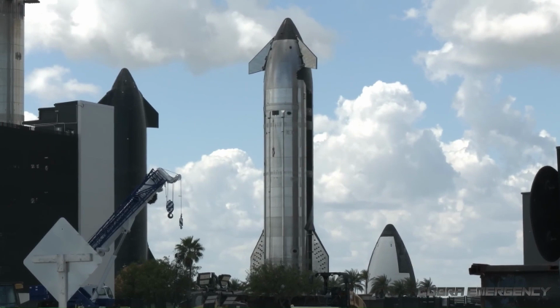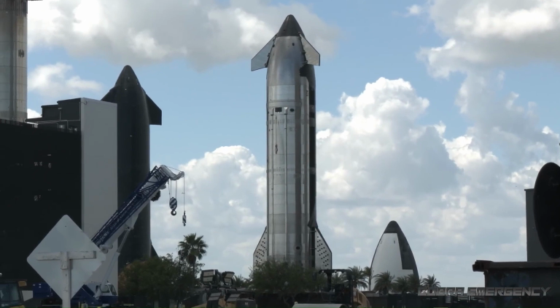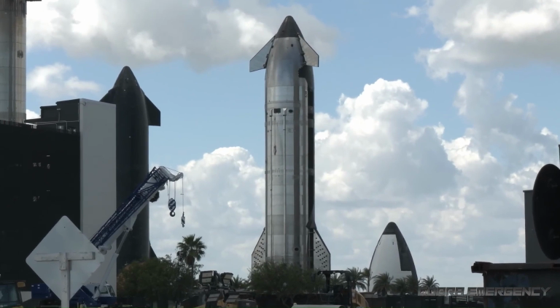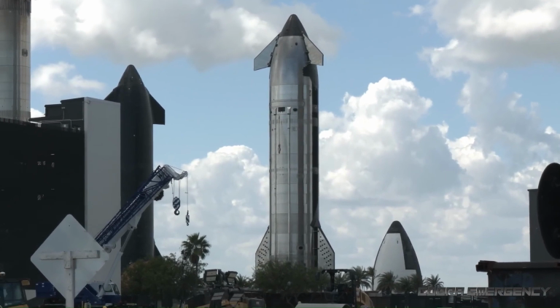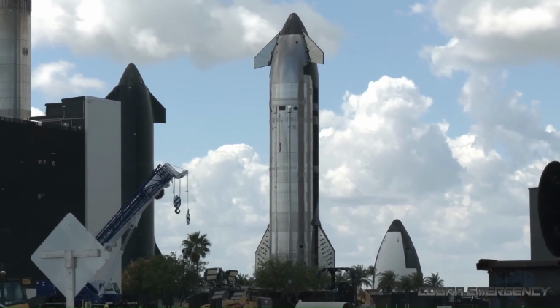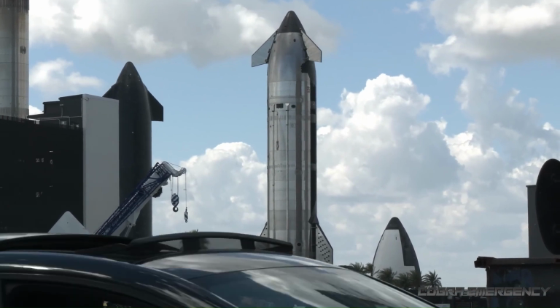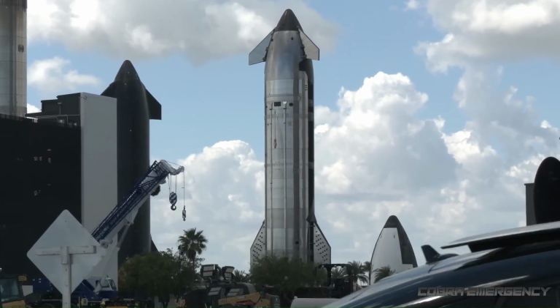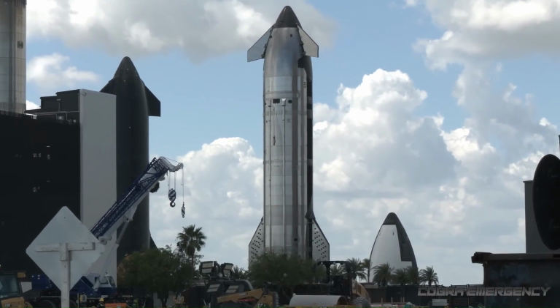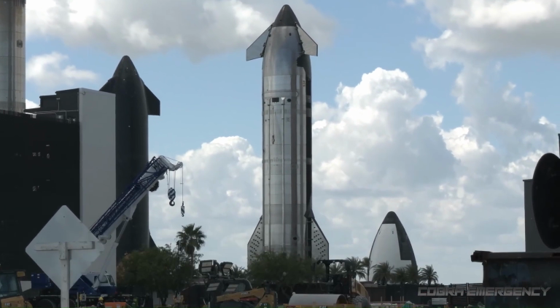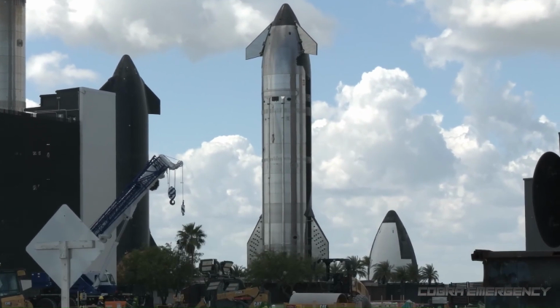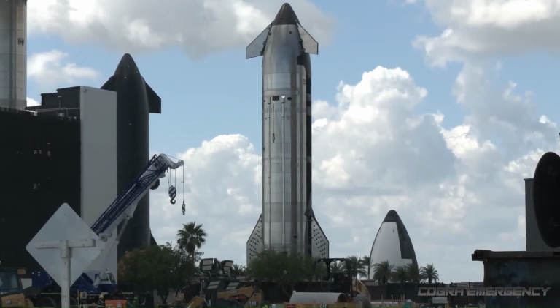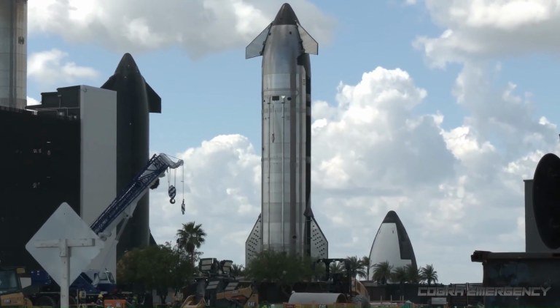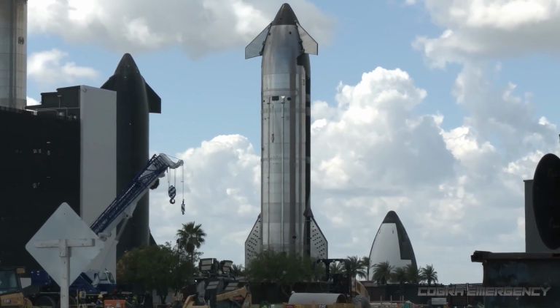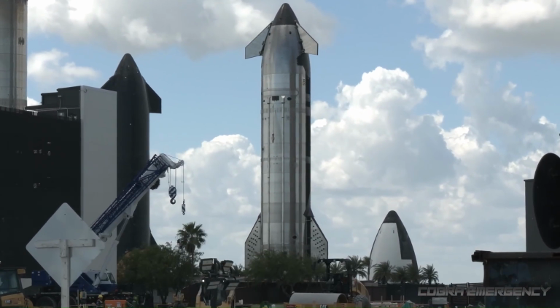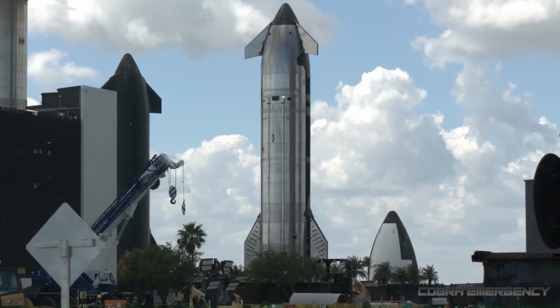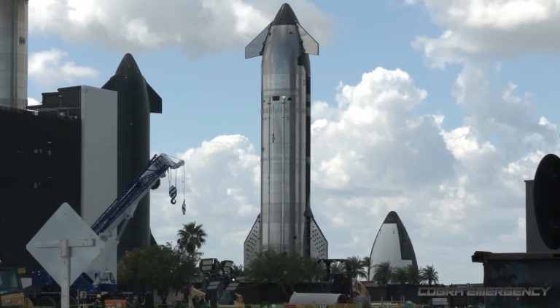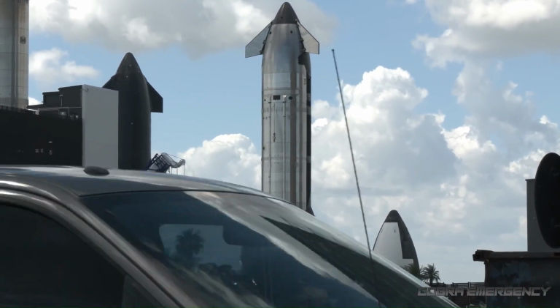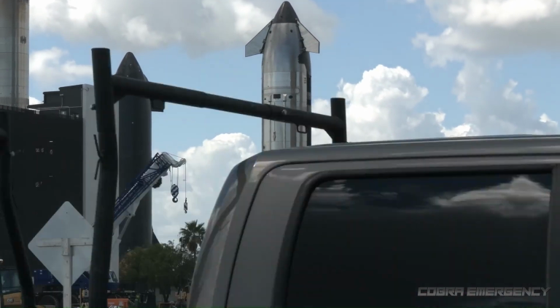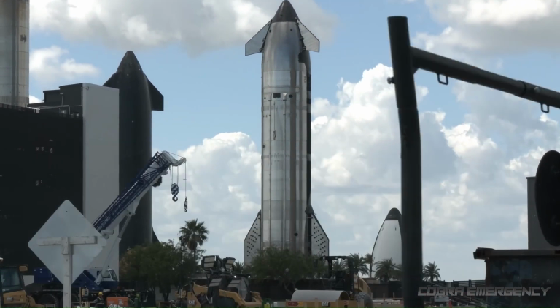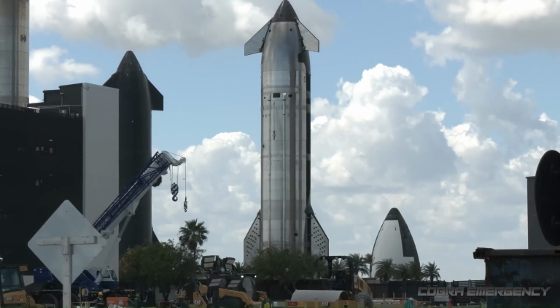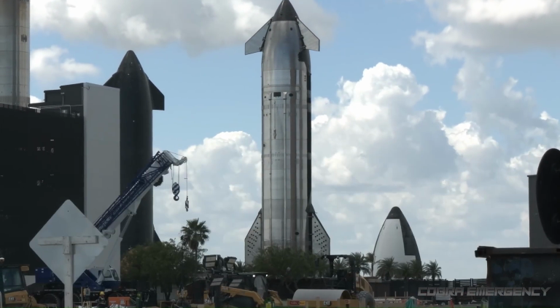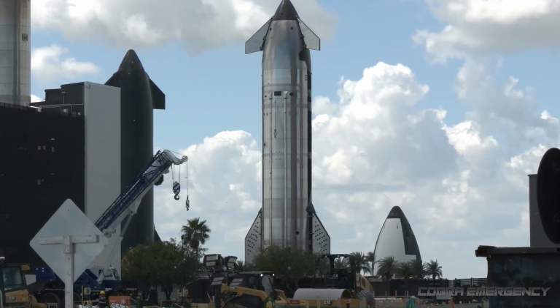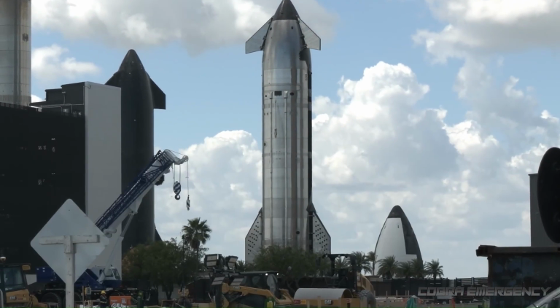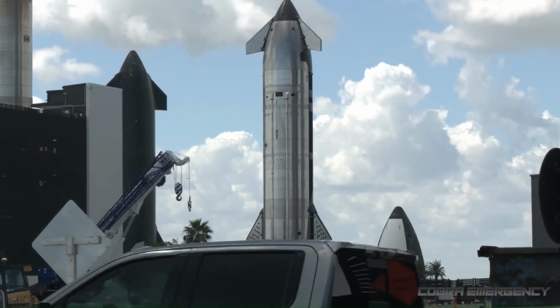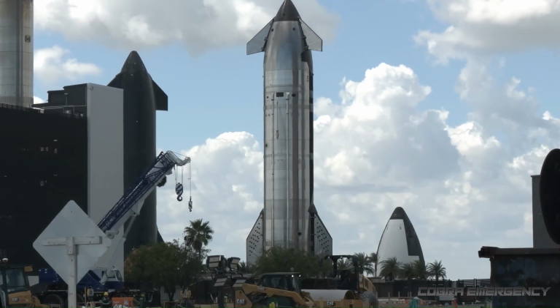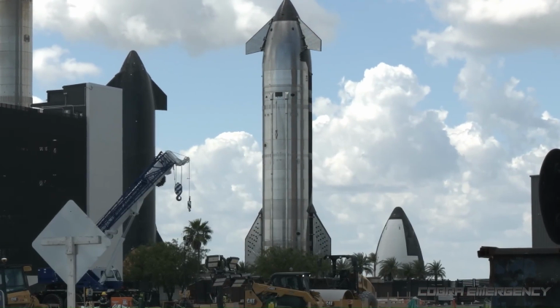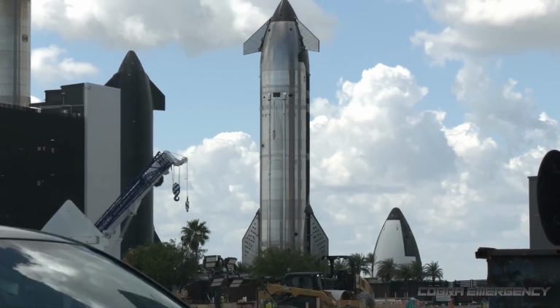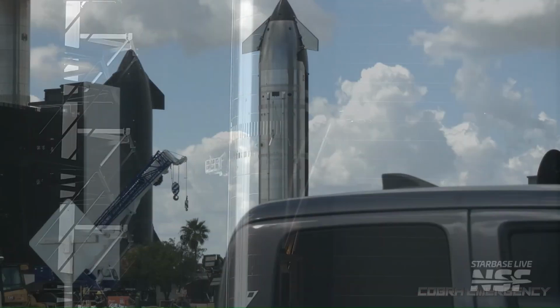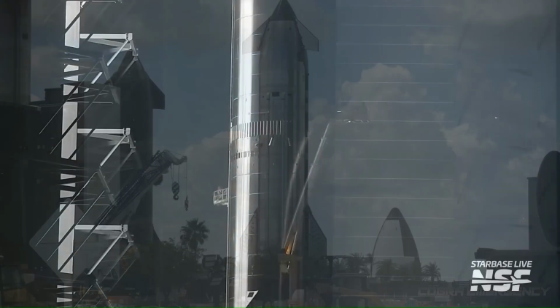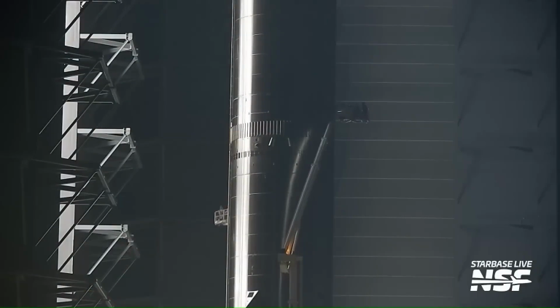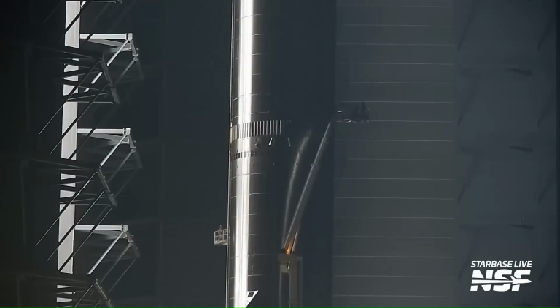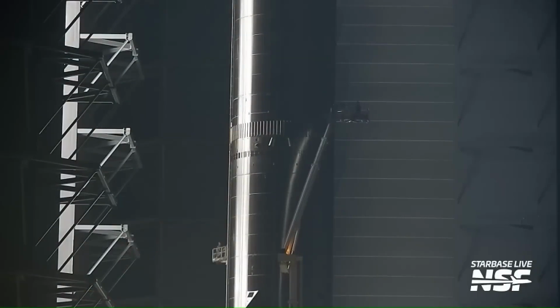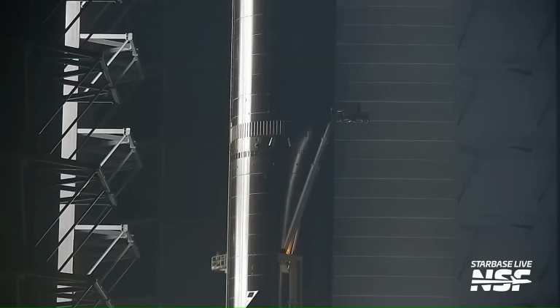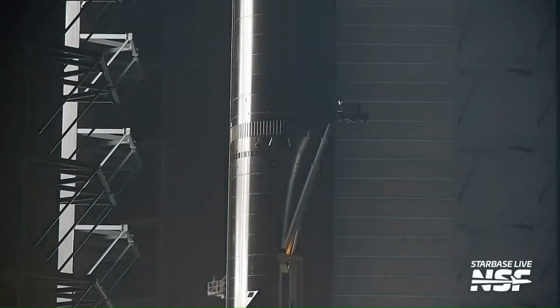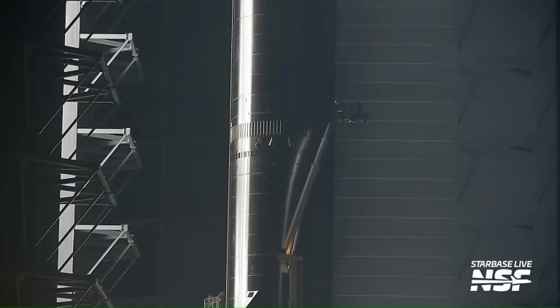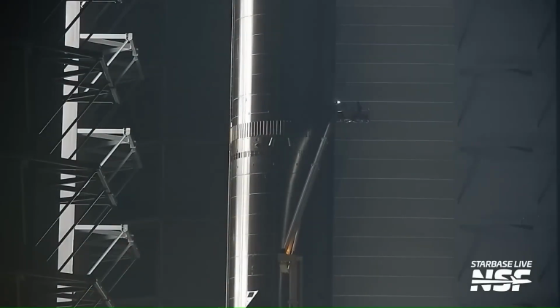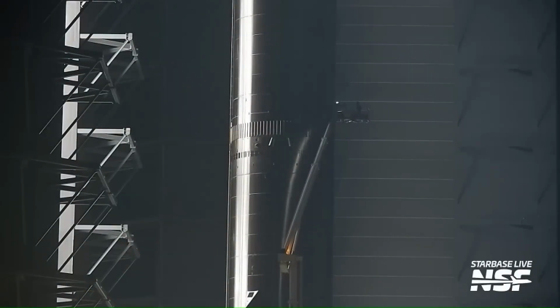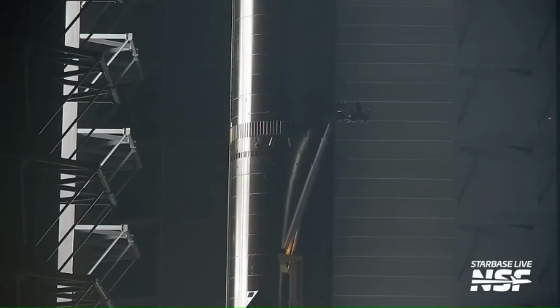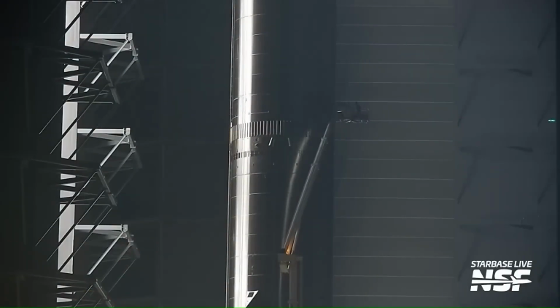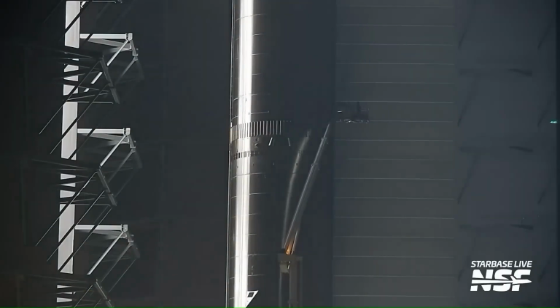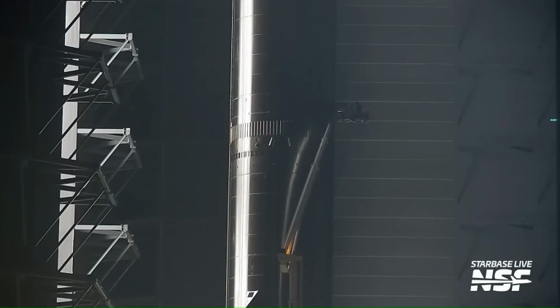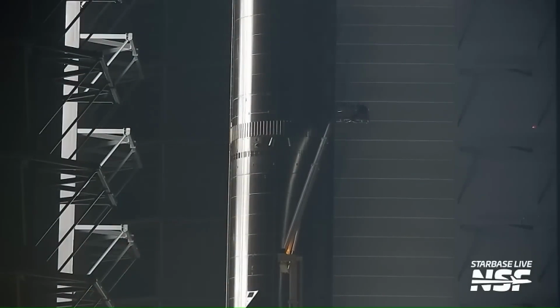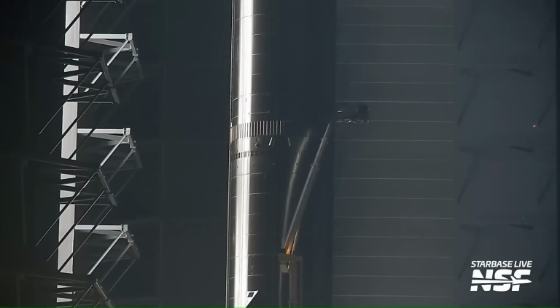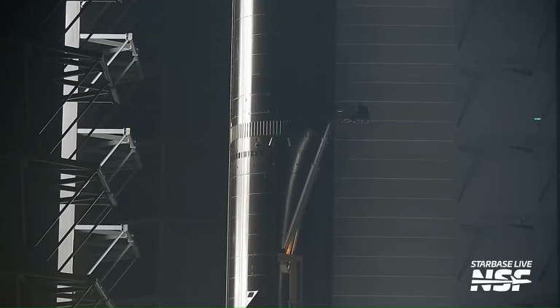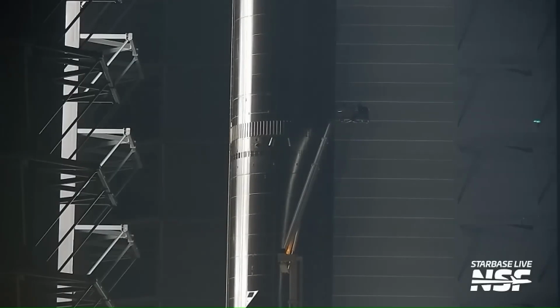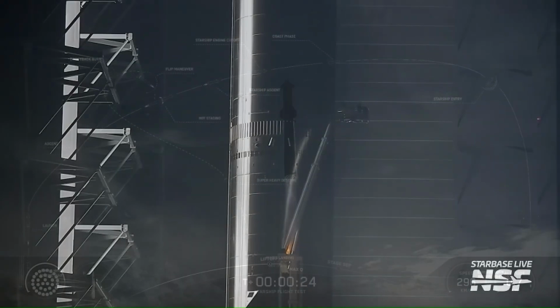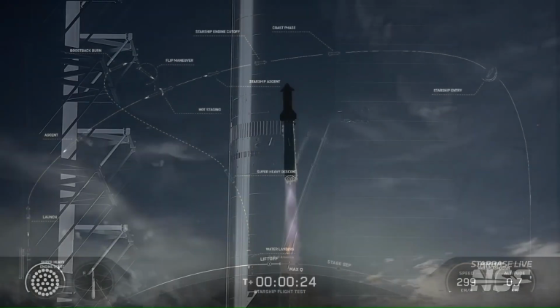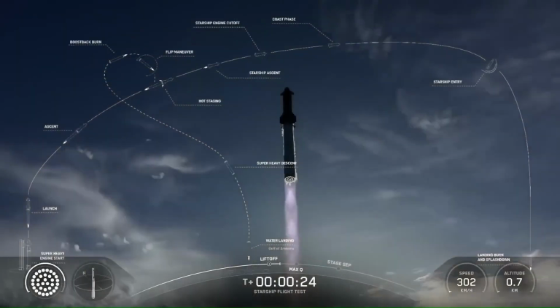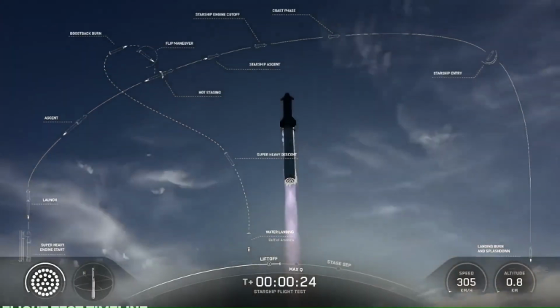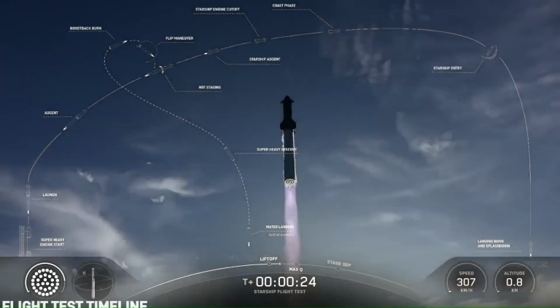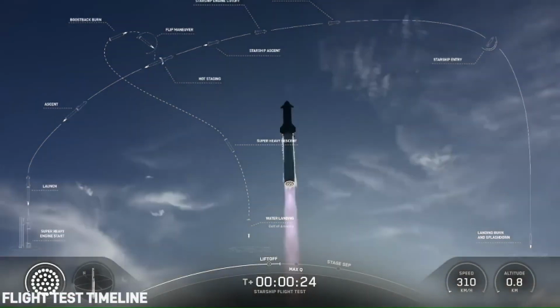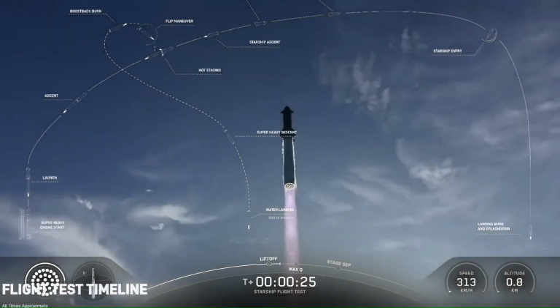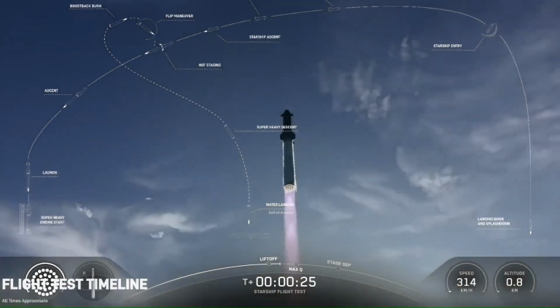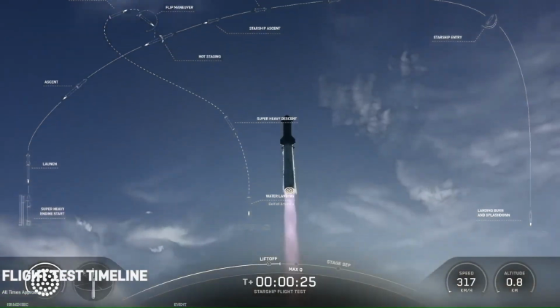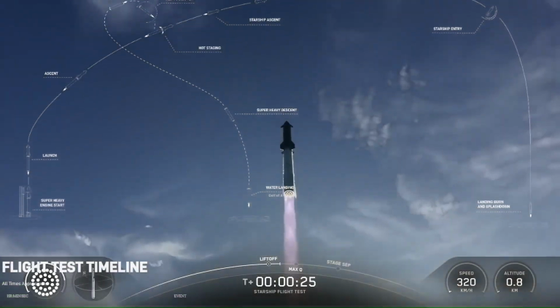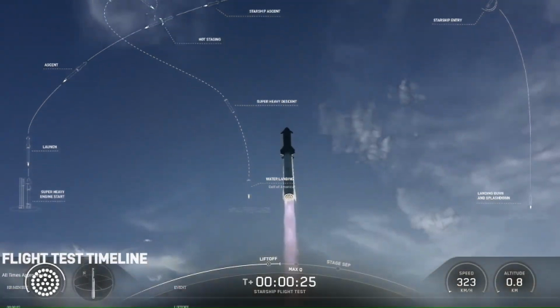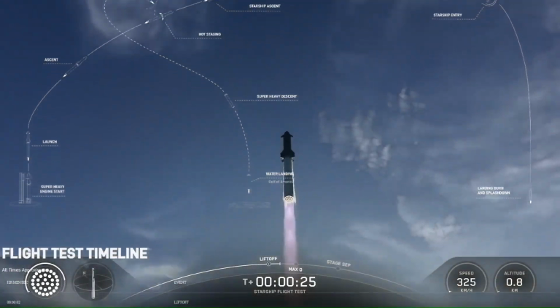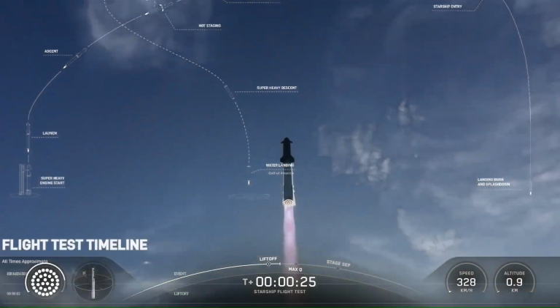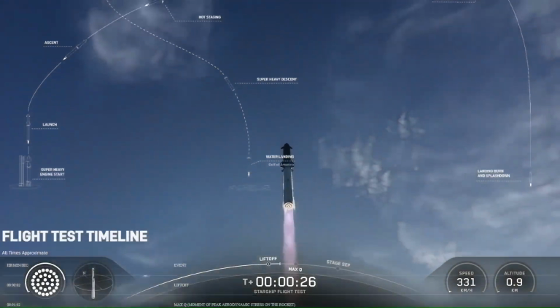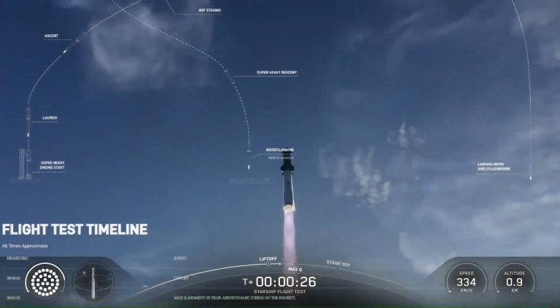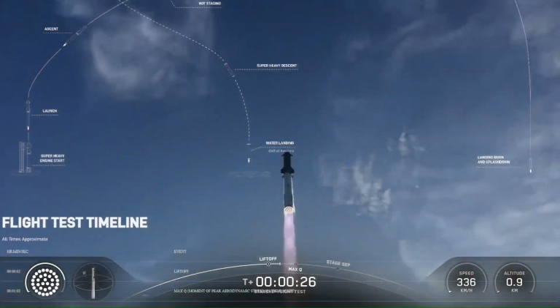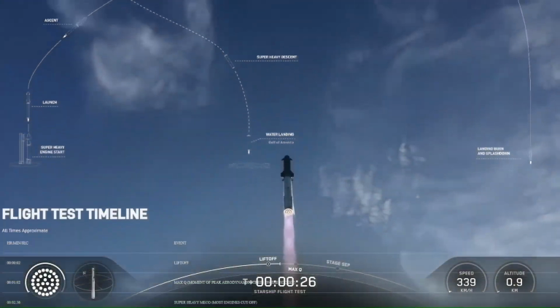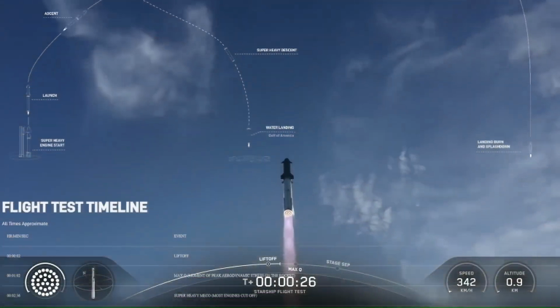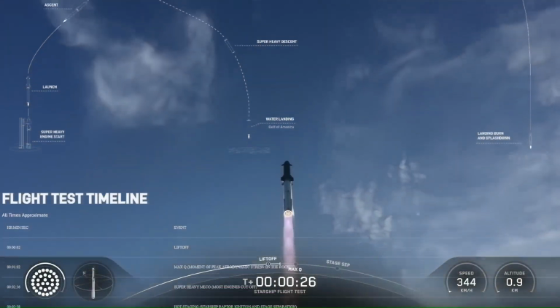SpaceX is now preparing for Starship Flight 12, and this mission is expected to be one of the most important tests in the program so far.